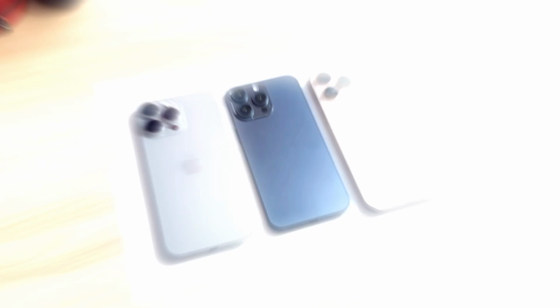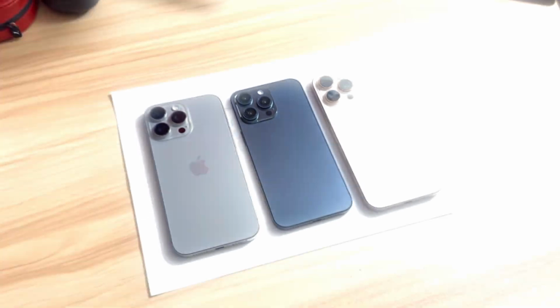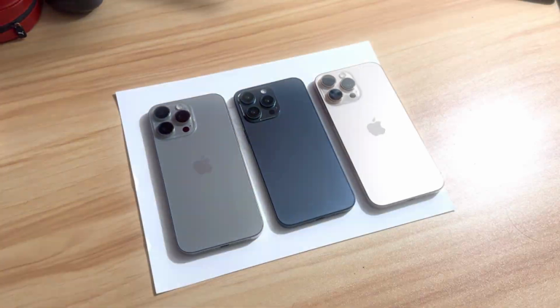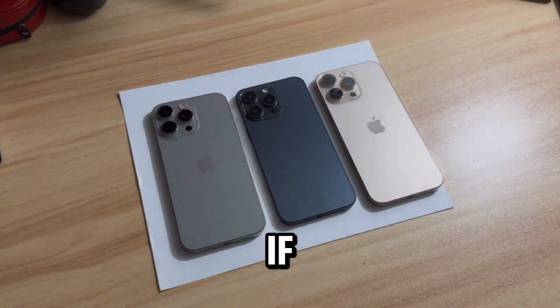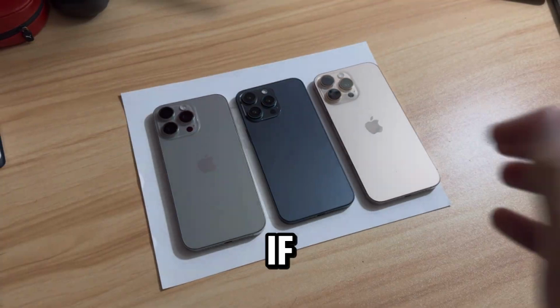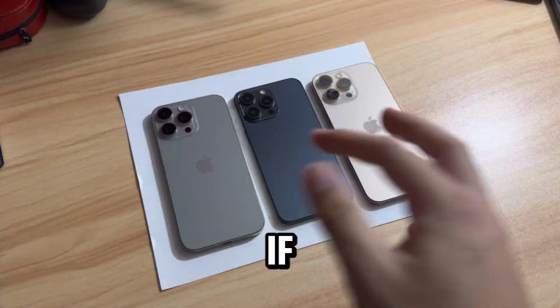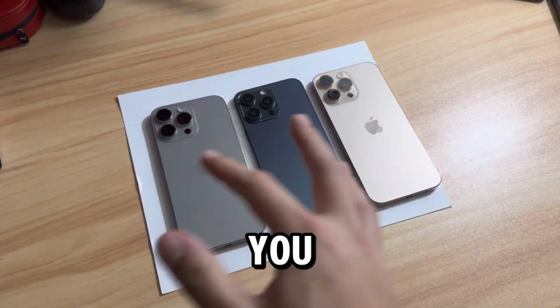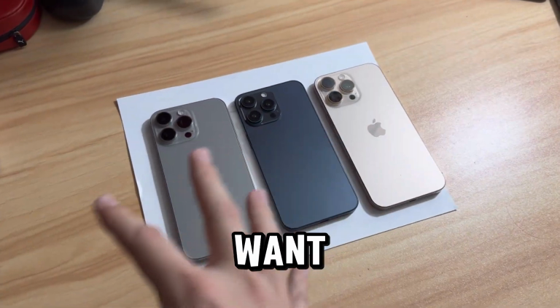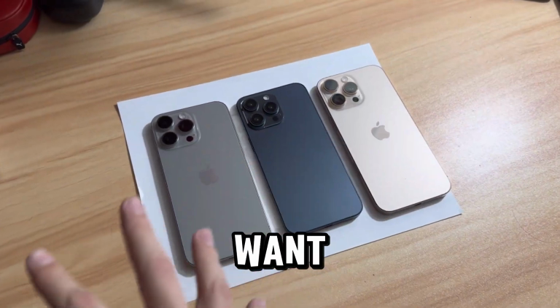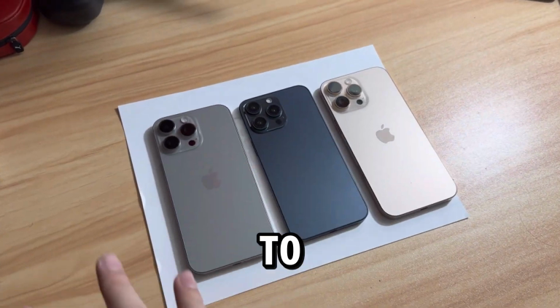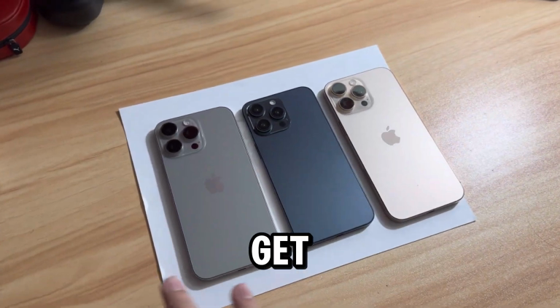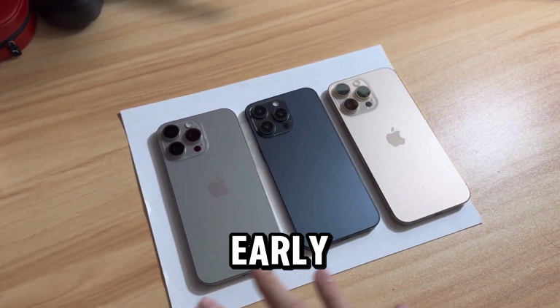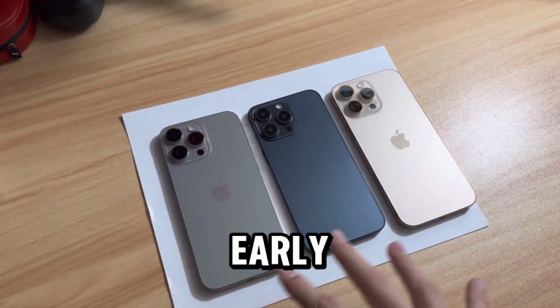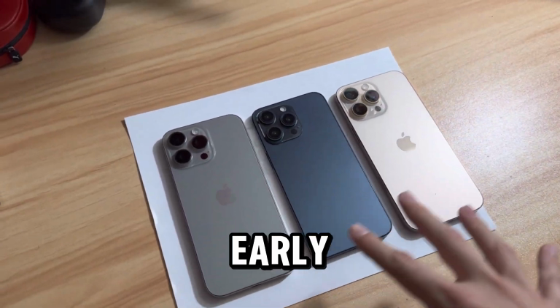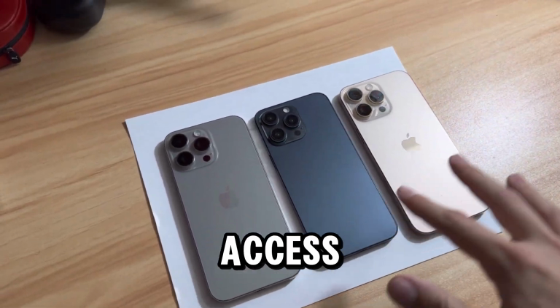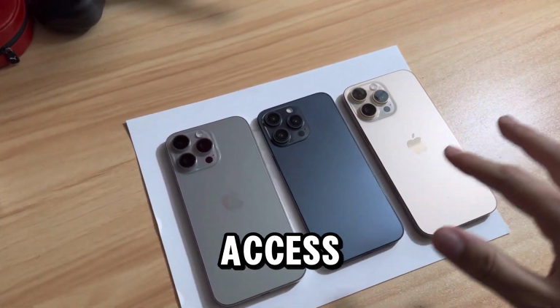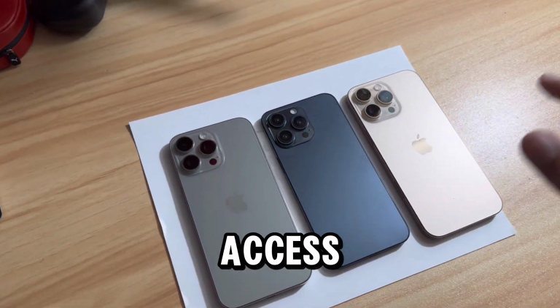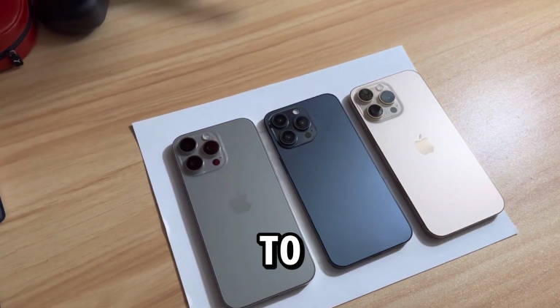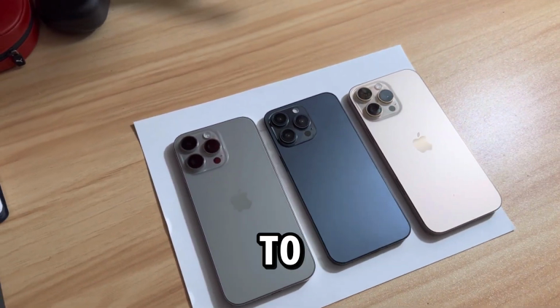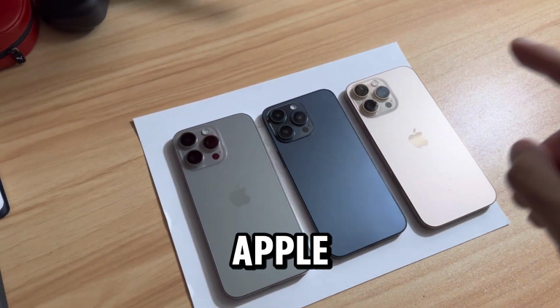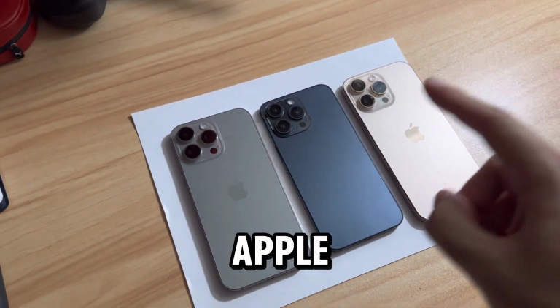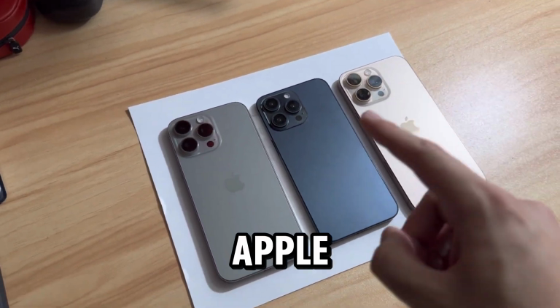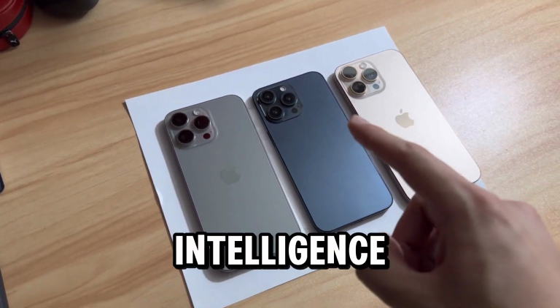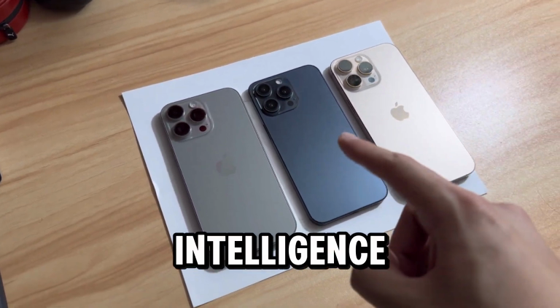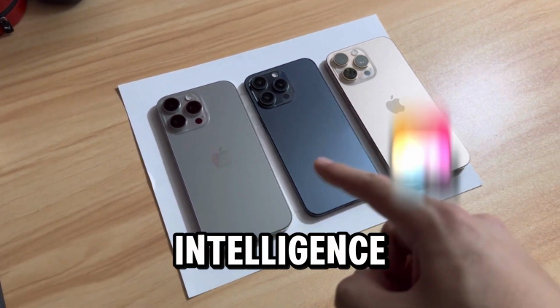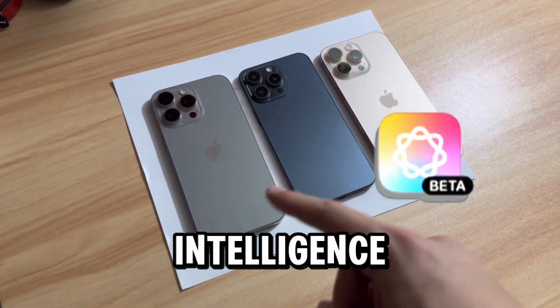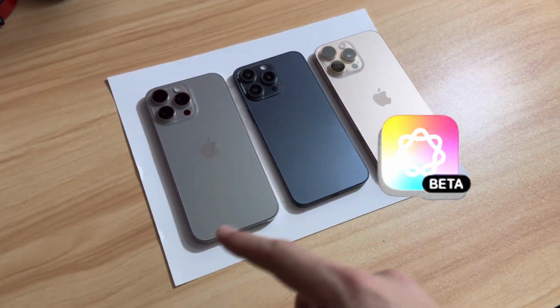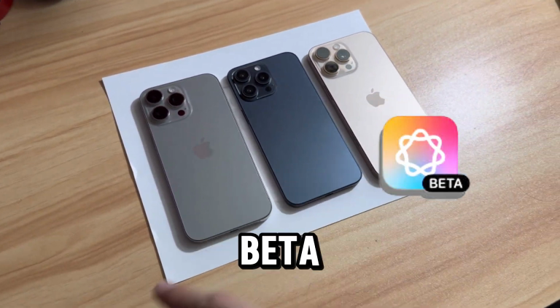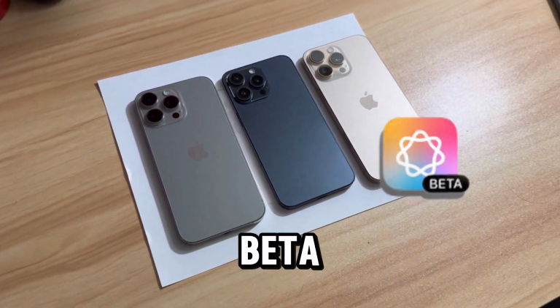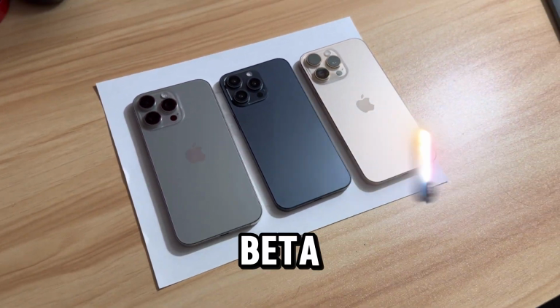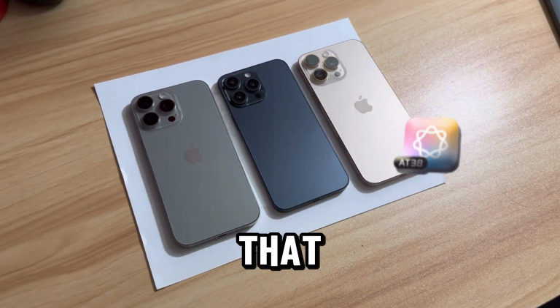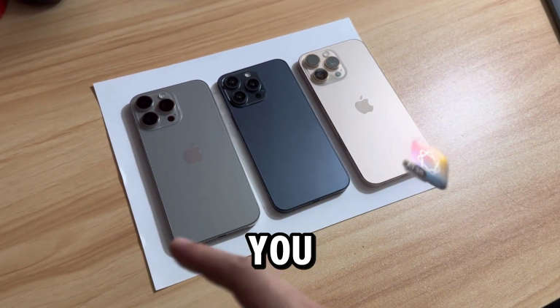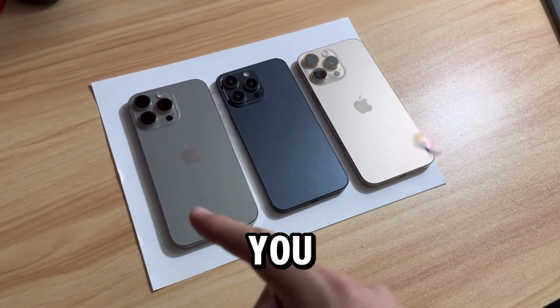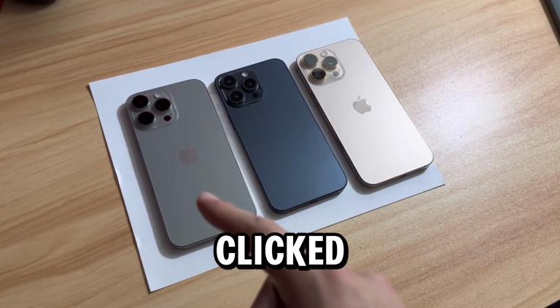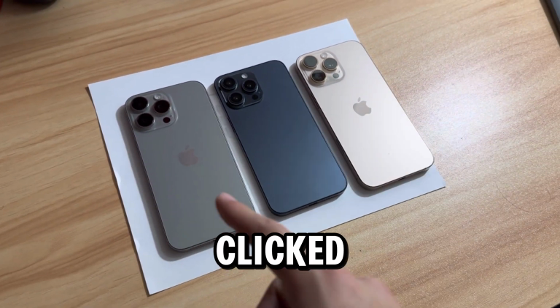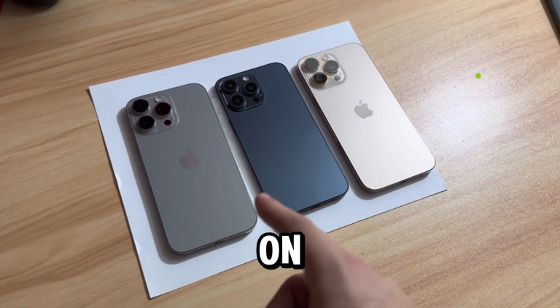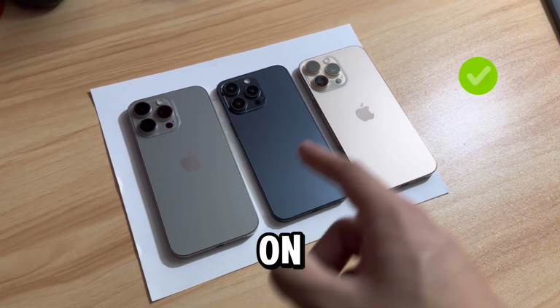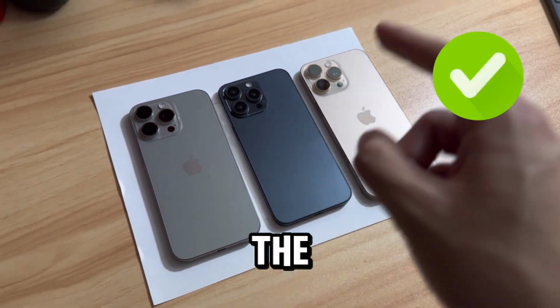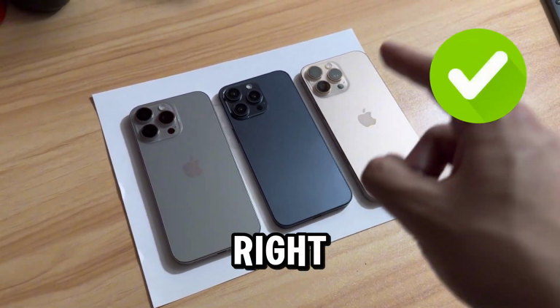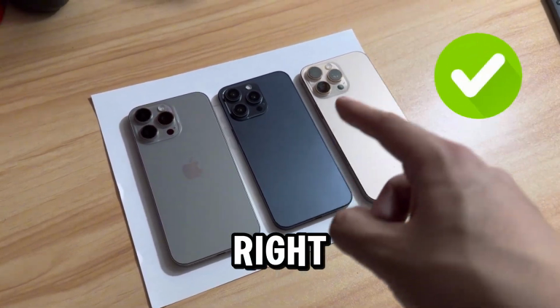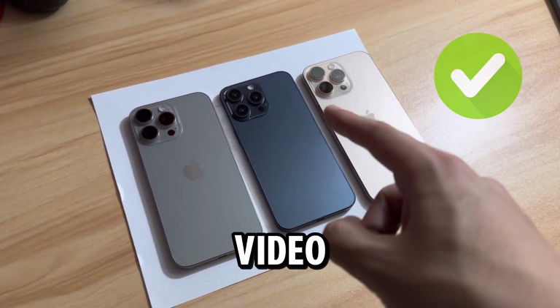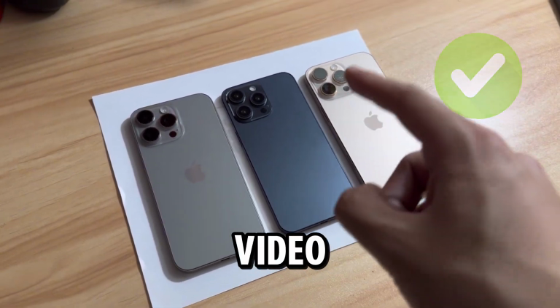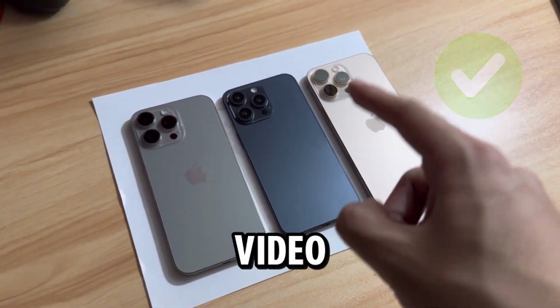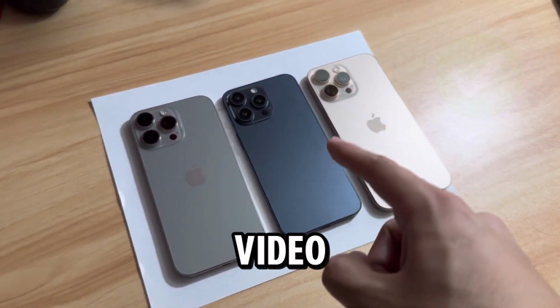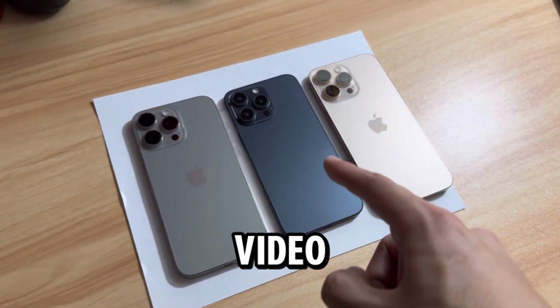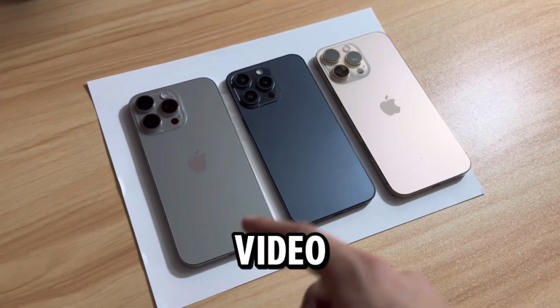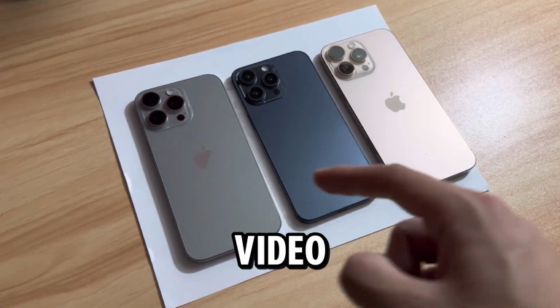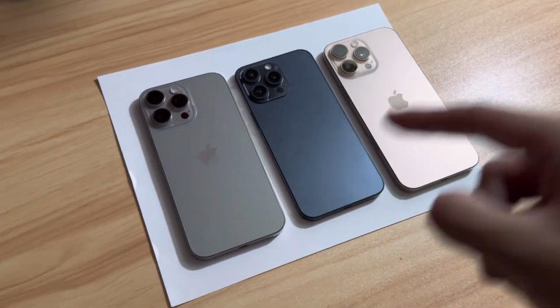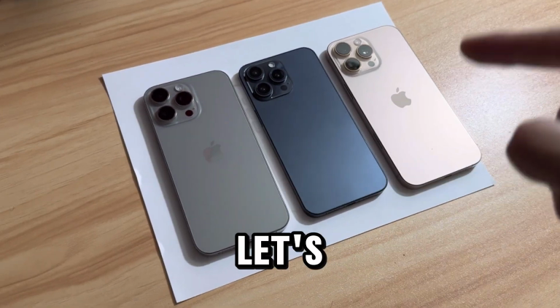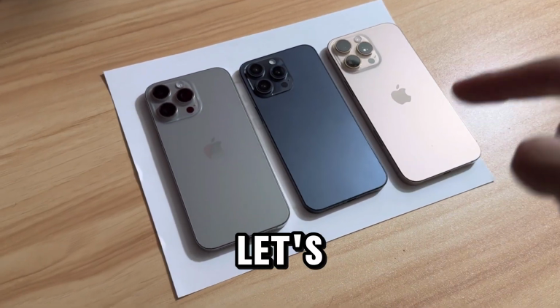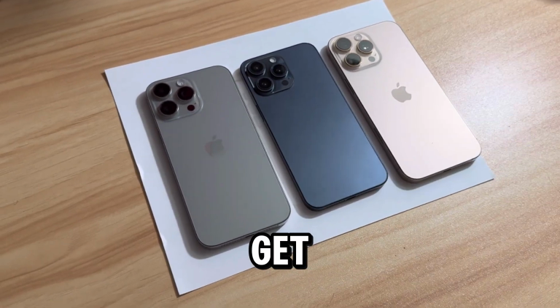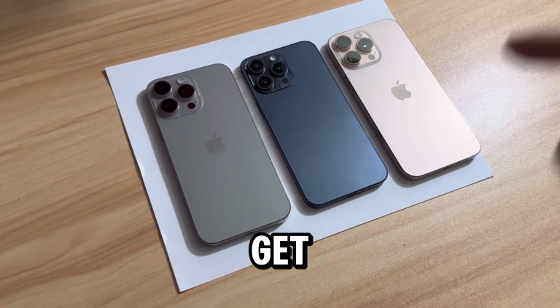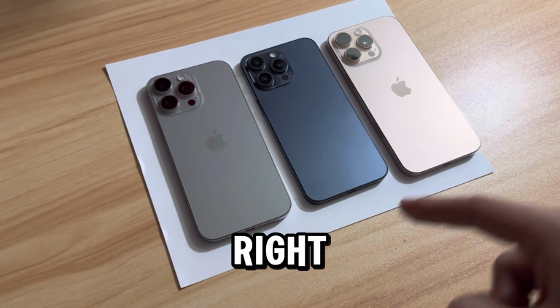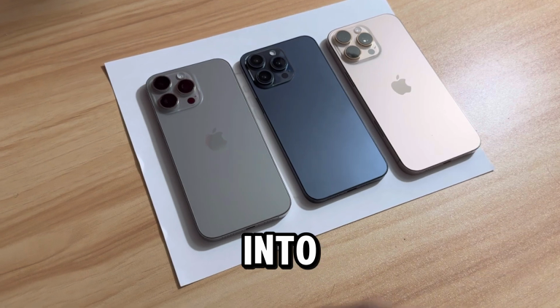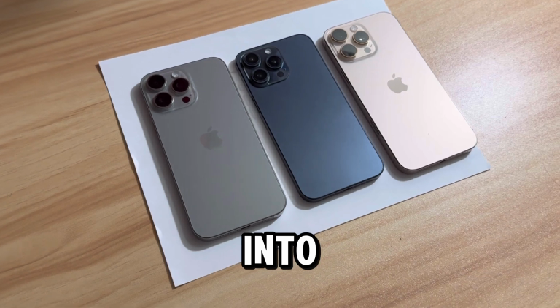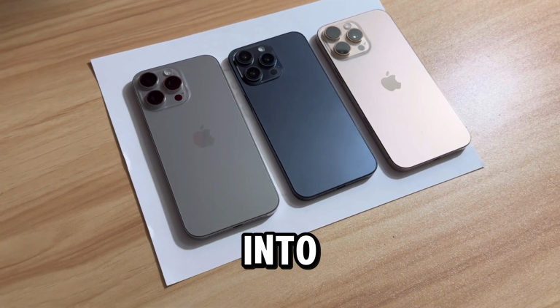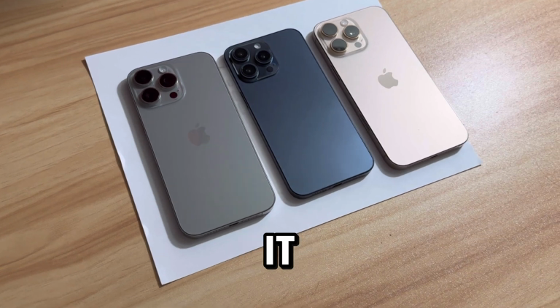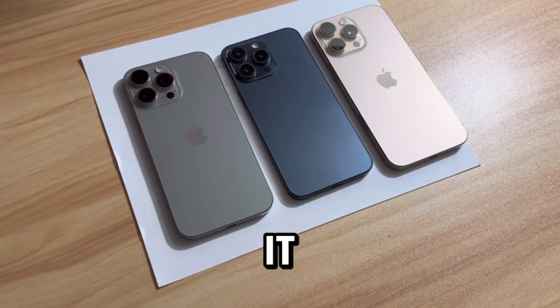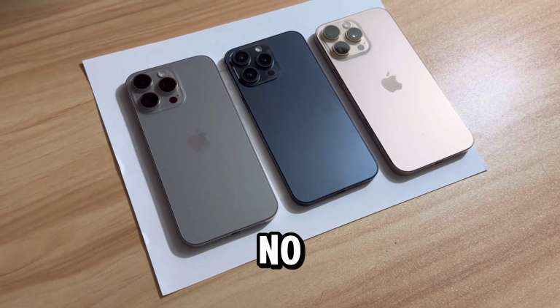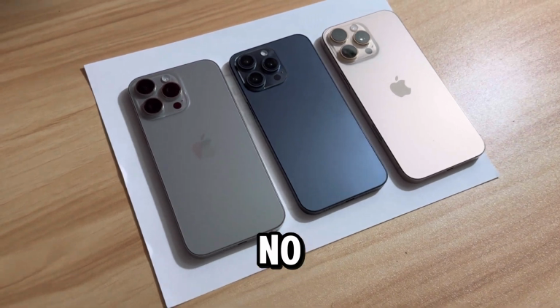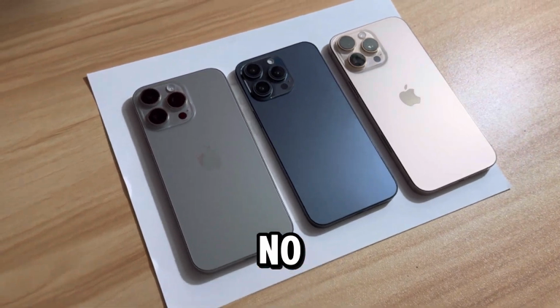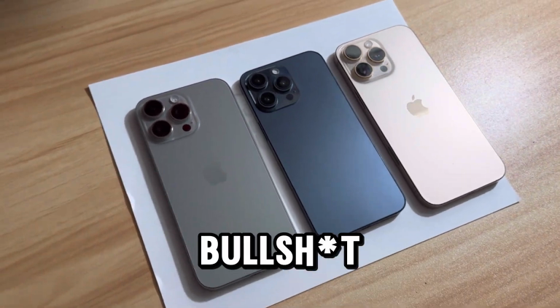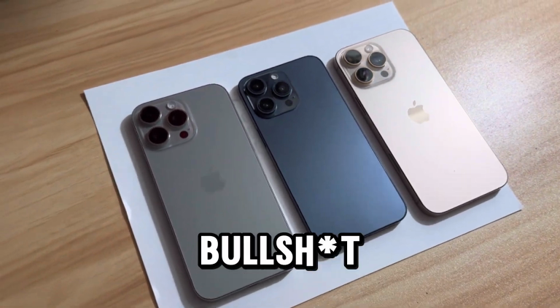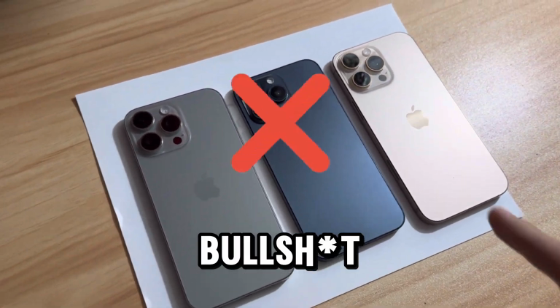If you want to get early access to Apple Intelligence Beta, then you clicked on the right video. Let's get right into it, no bullsh**.